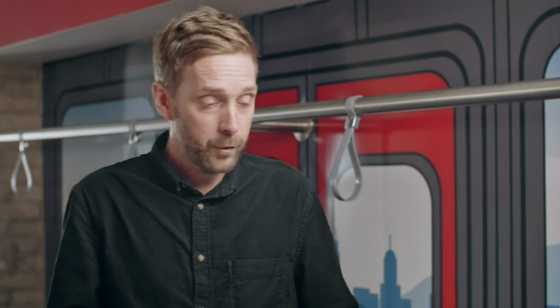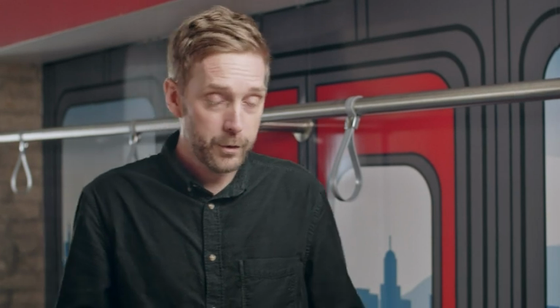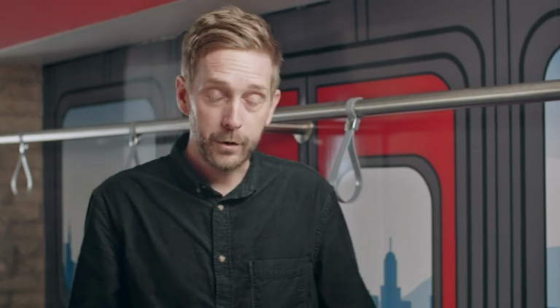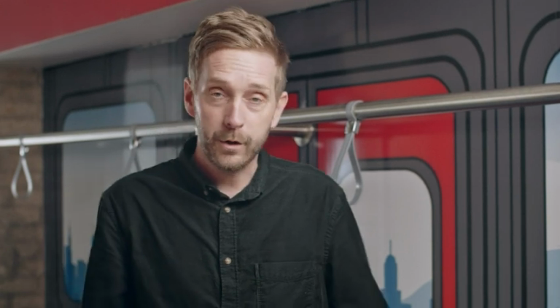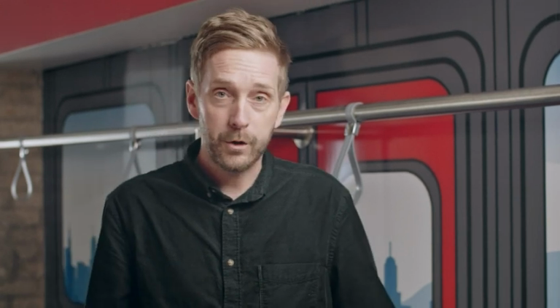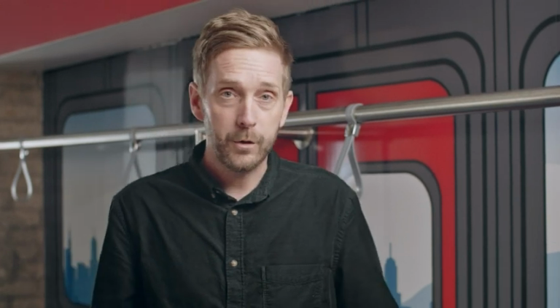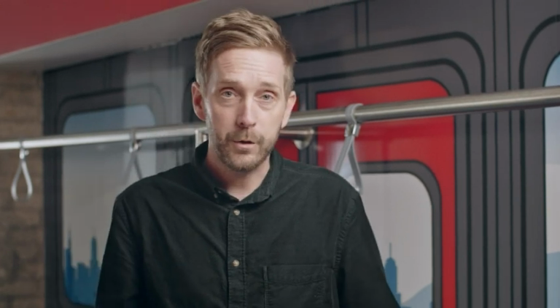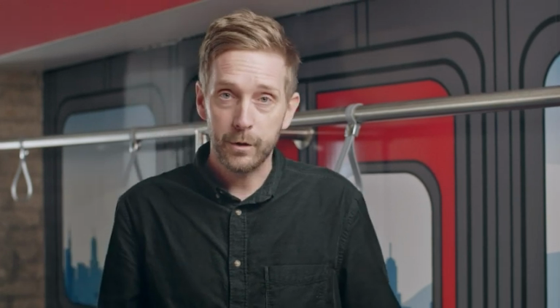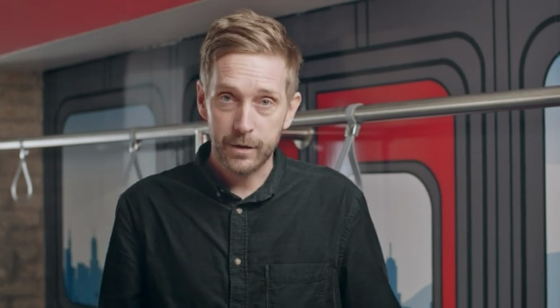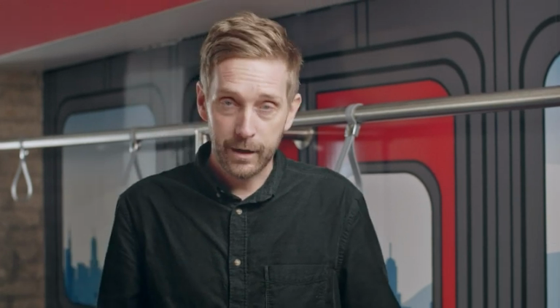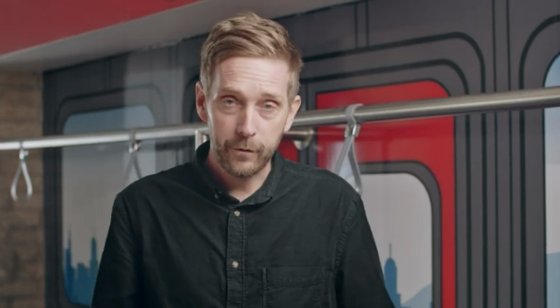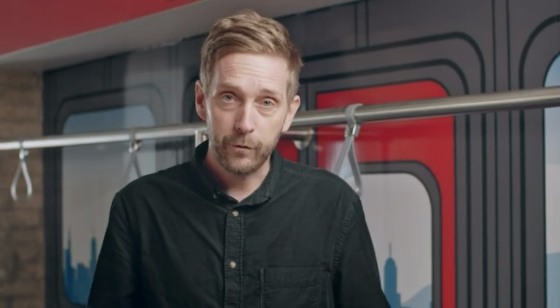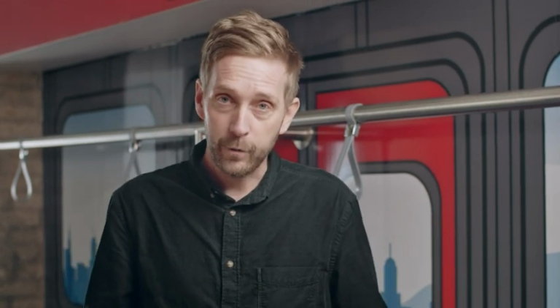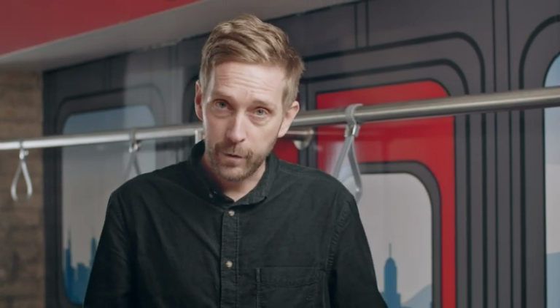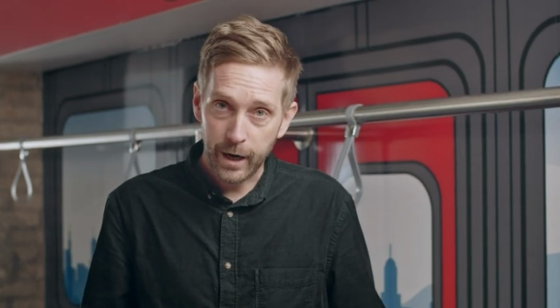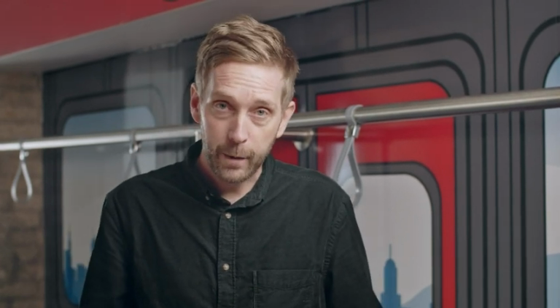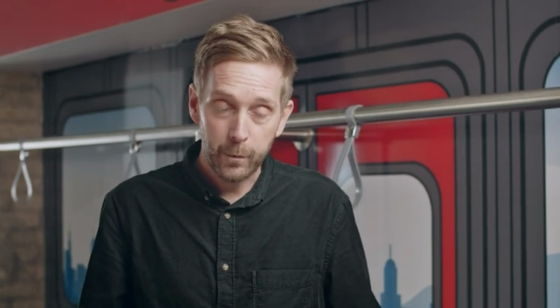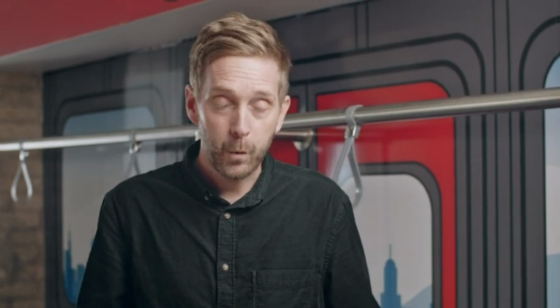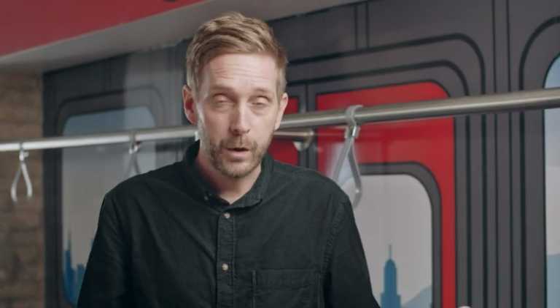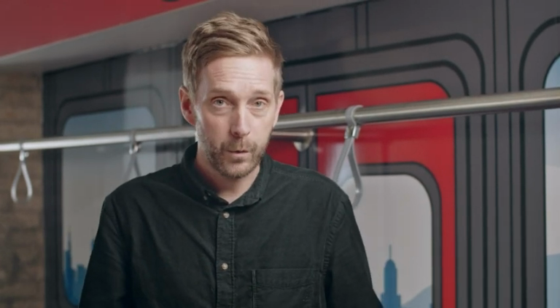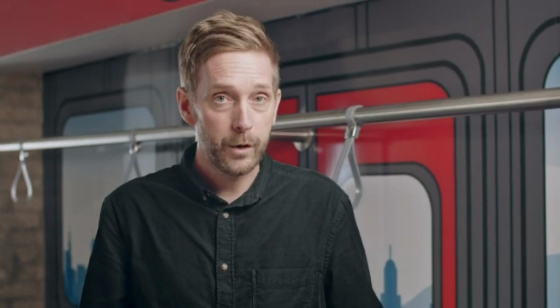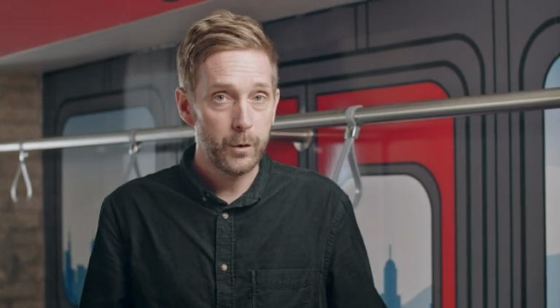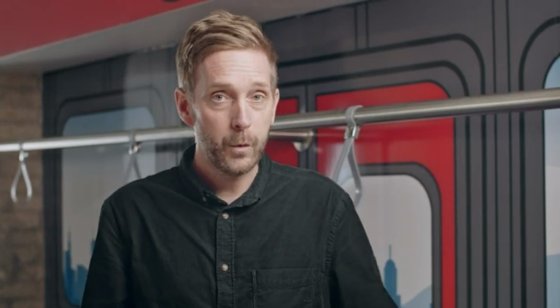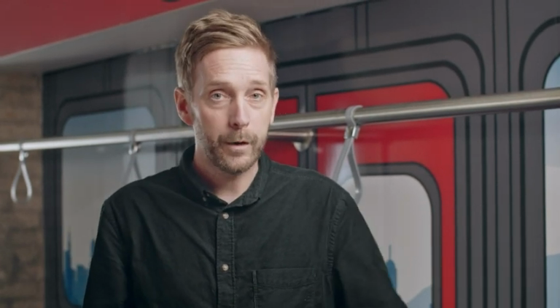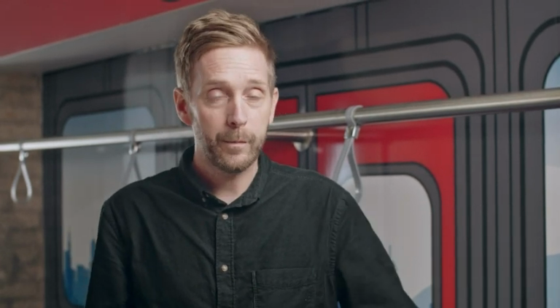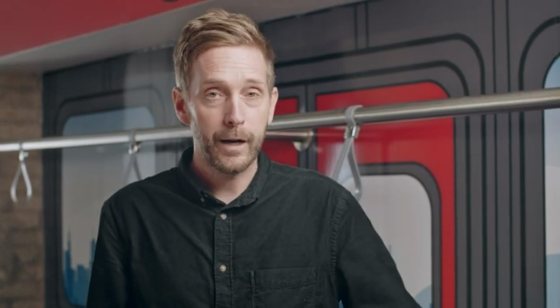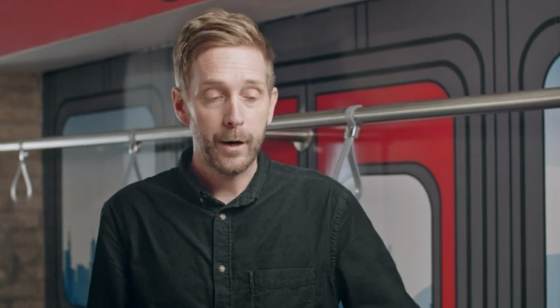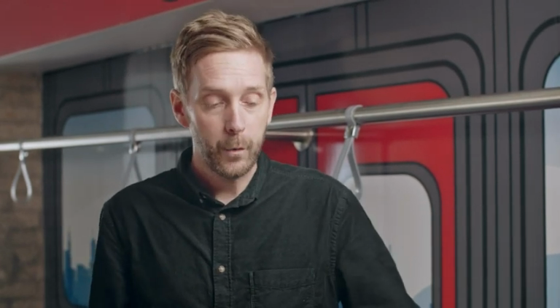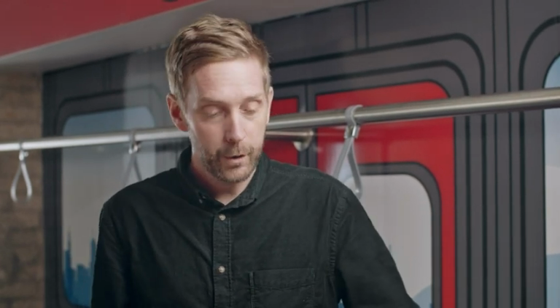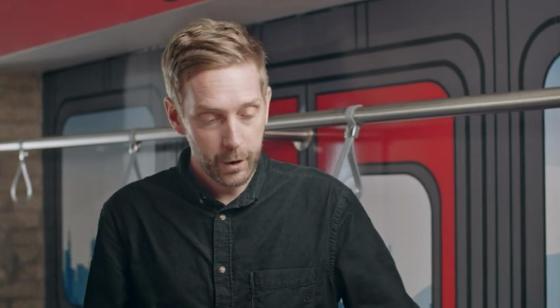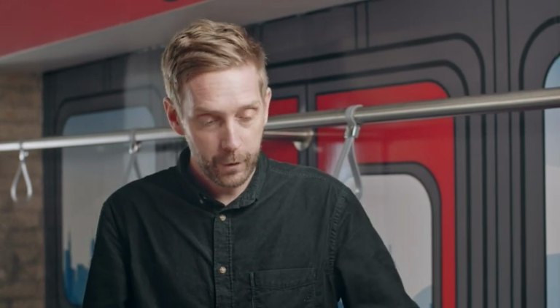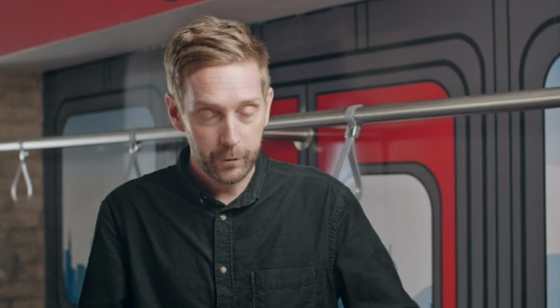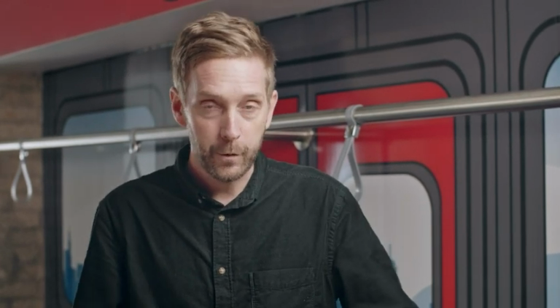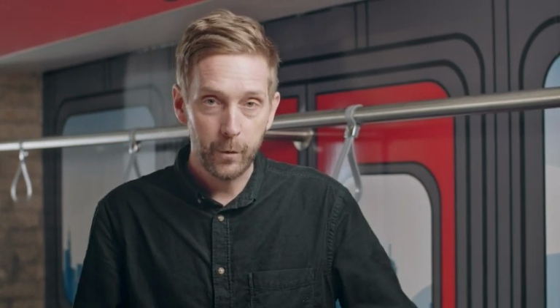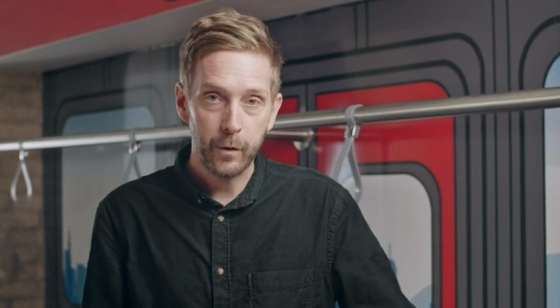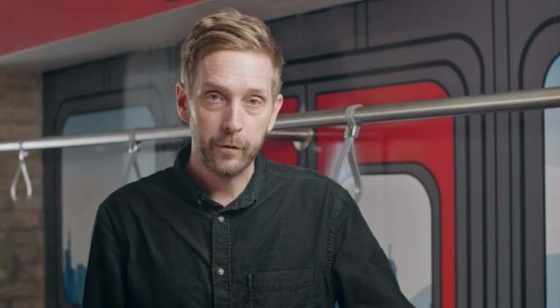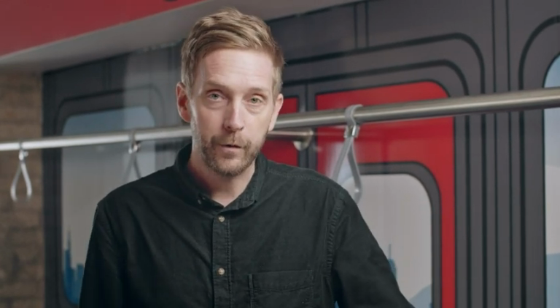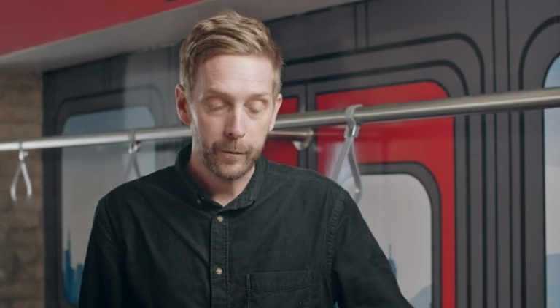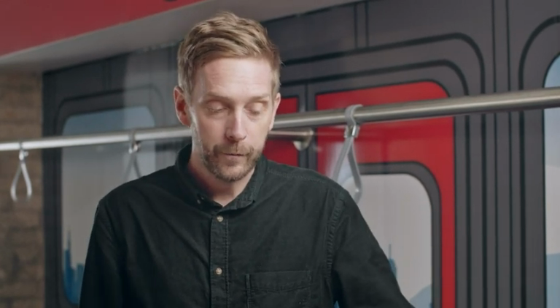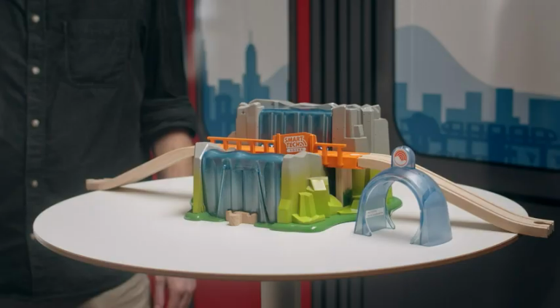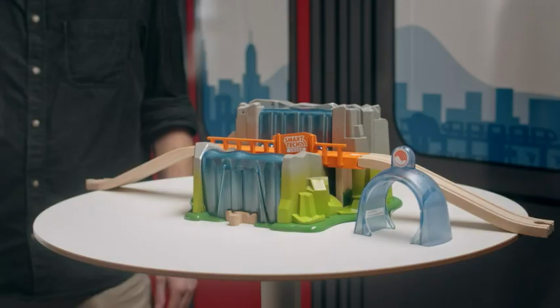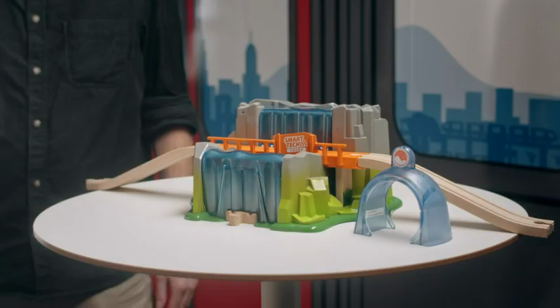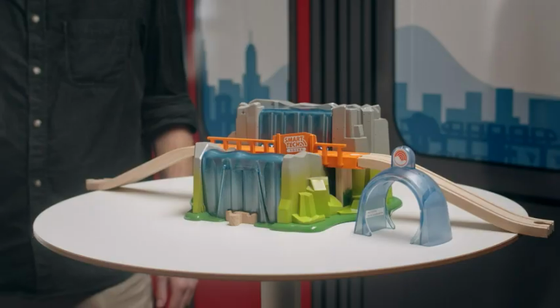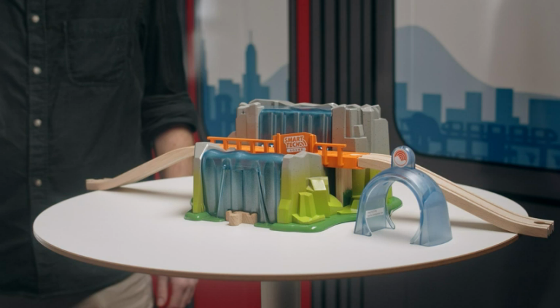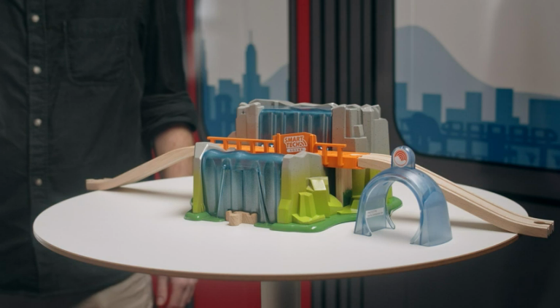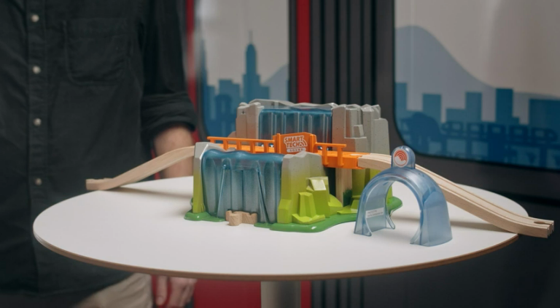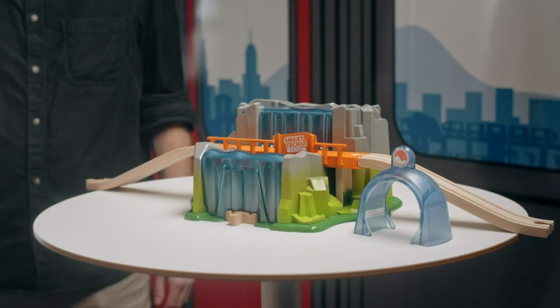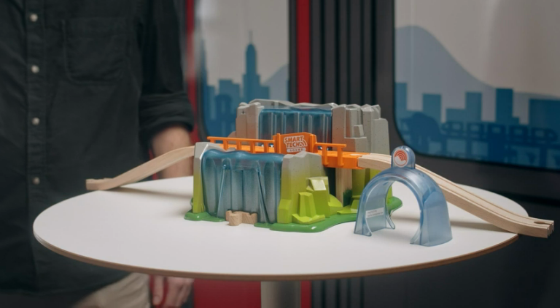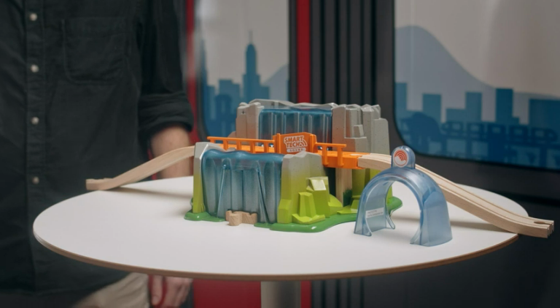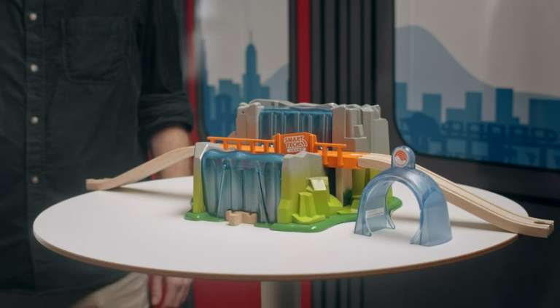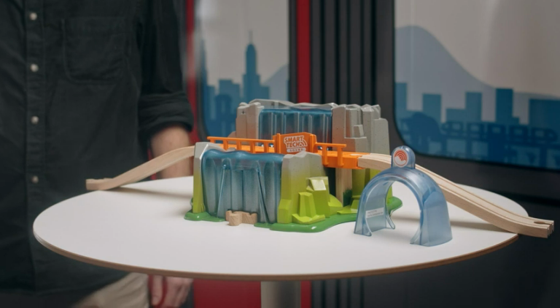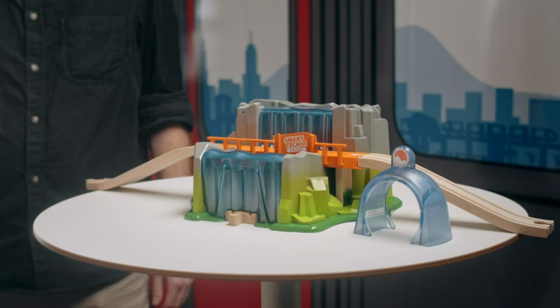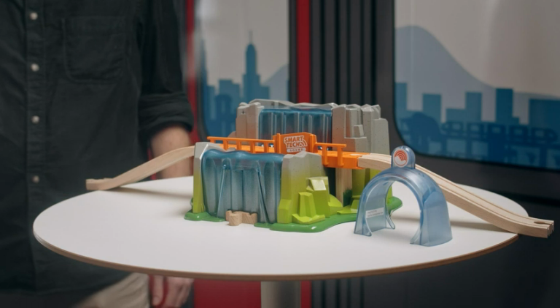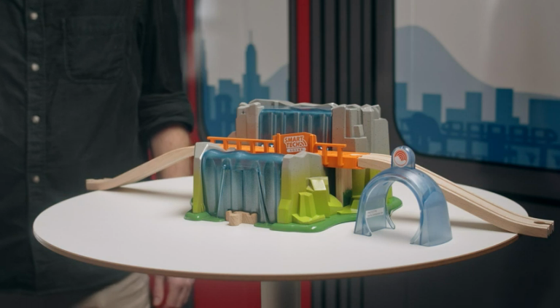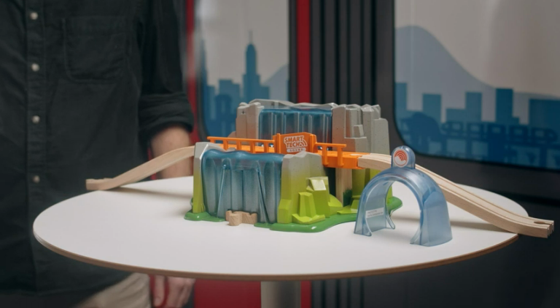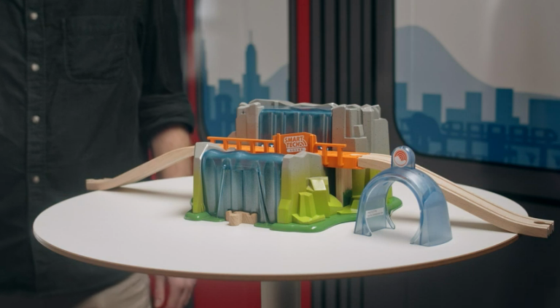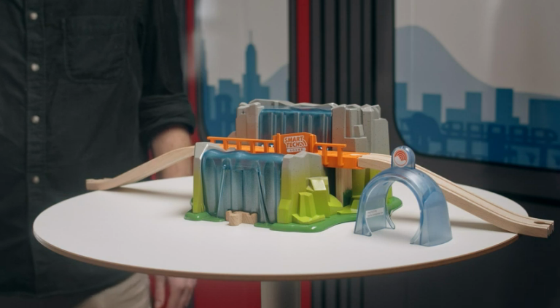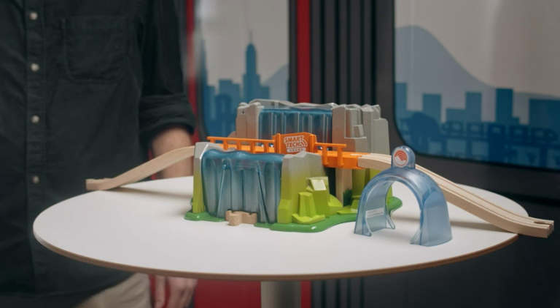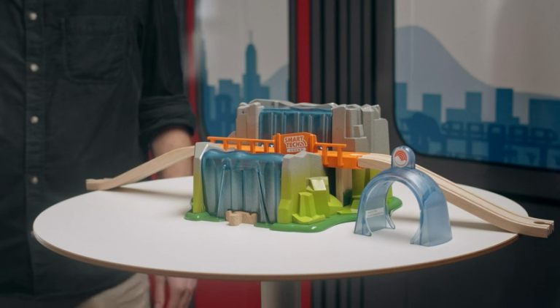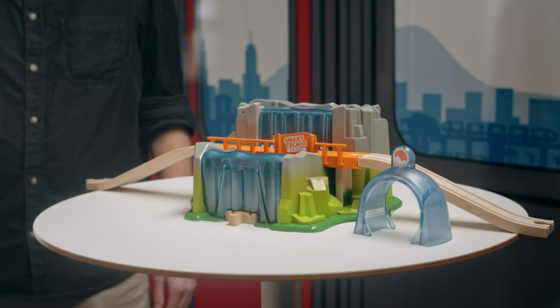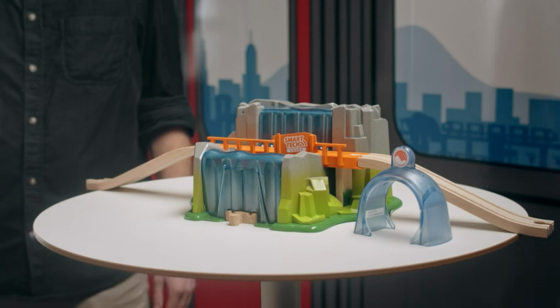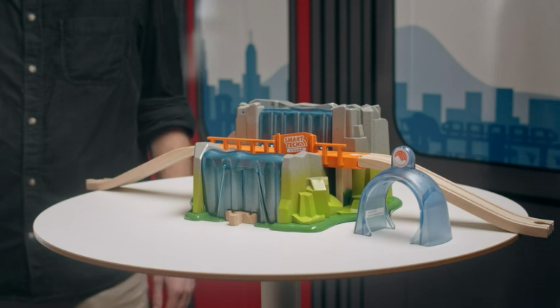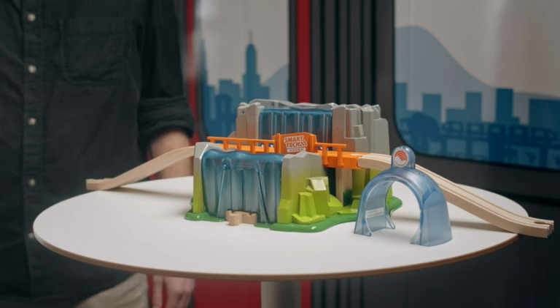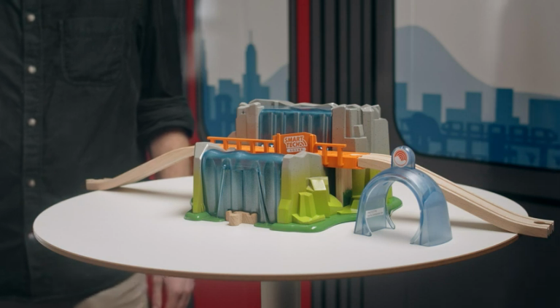Of course you can choose yourself through the app which one you want to play when you go through the waterfall. So that's the Smartech Sound waterfall tunnel.